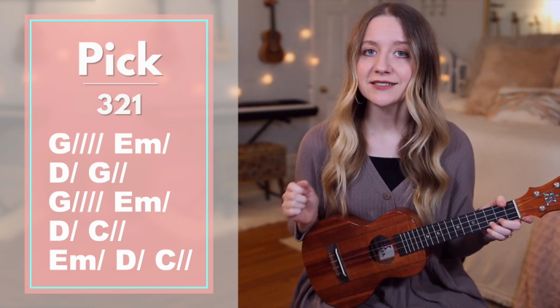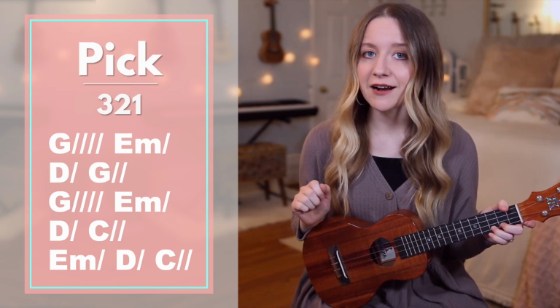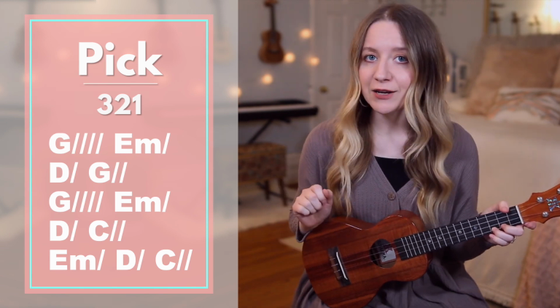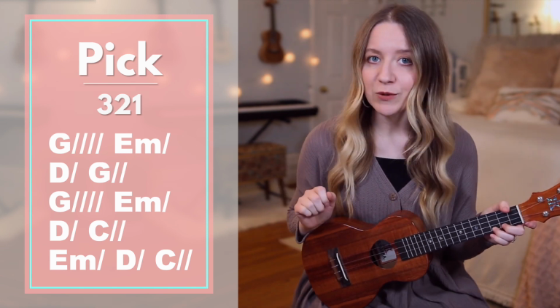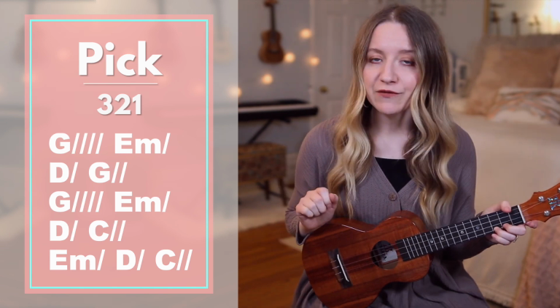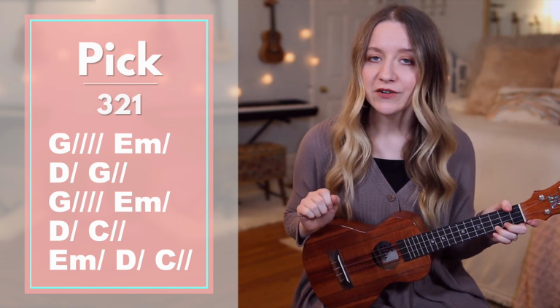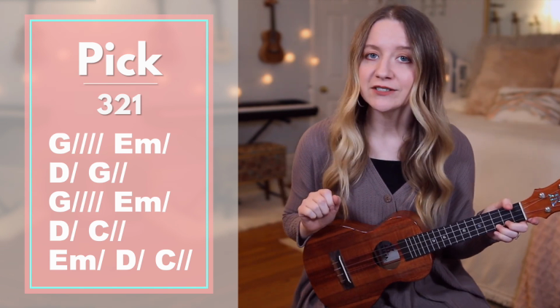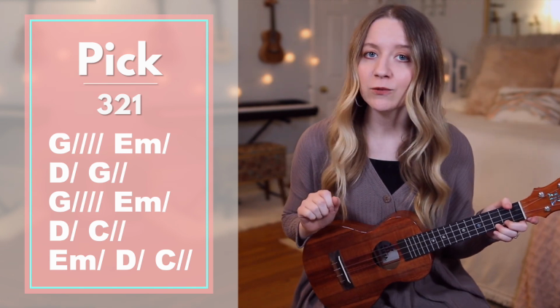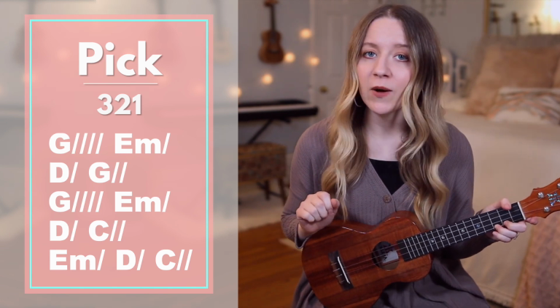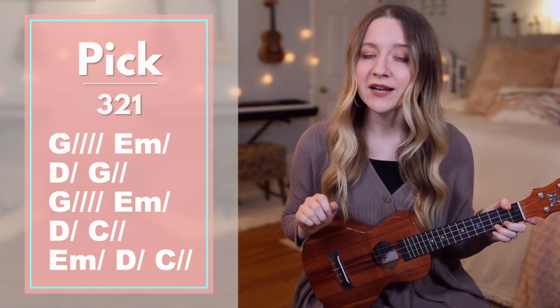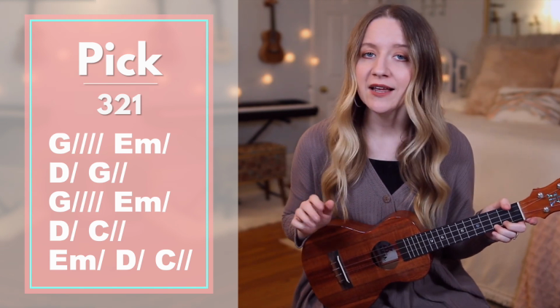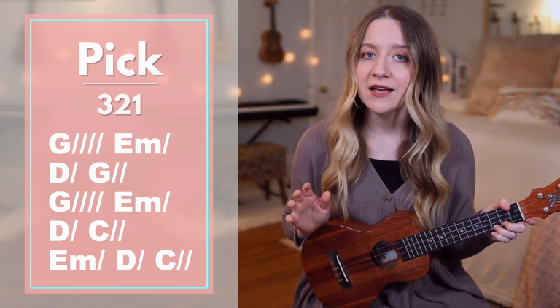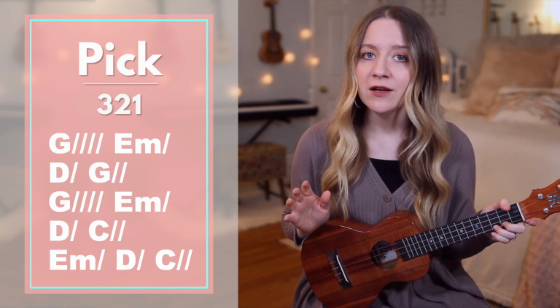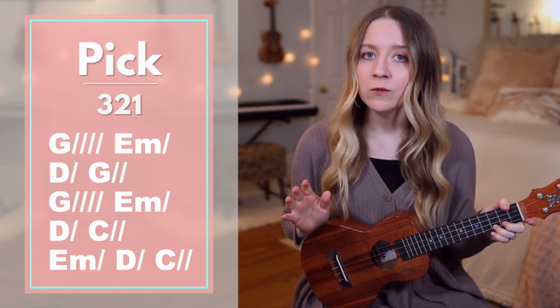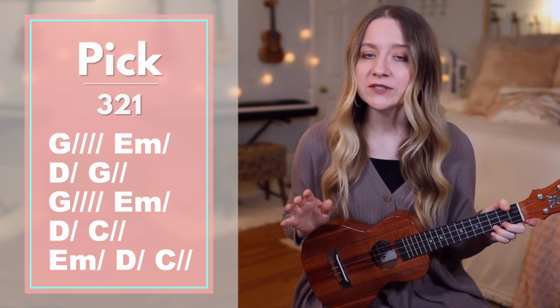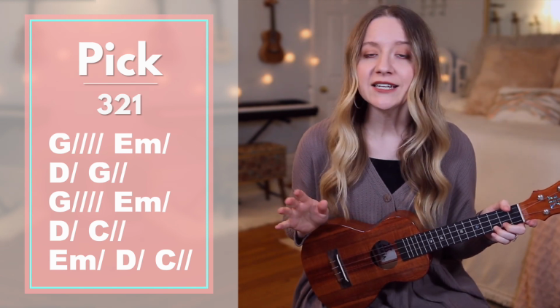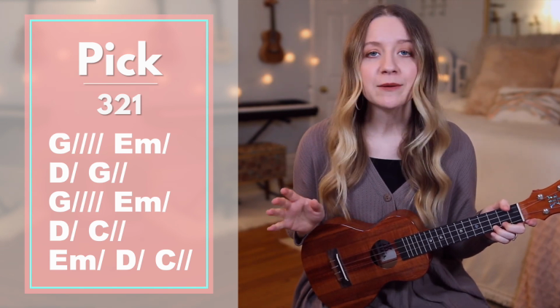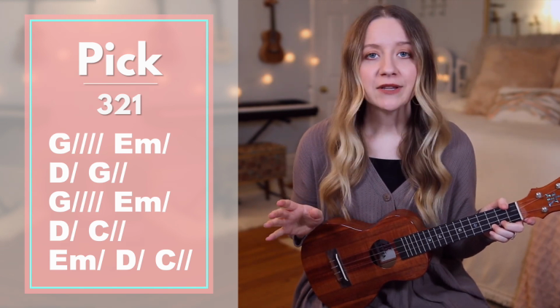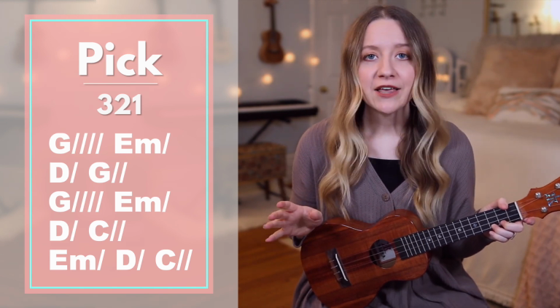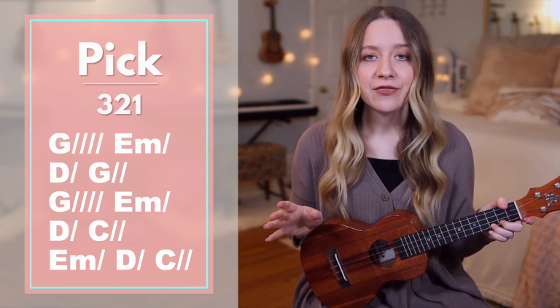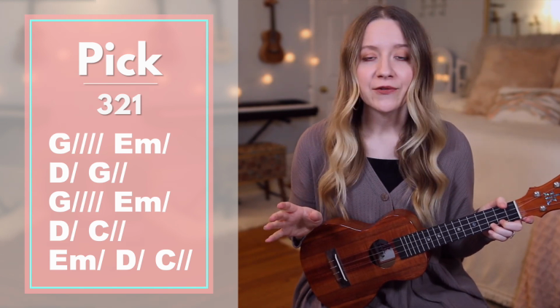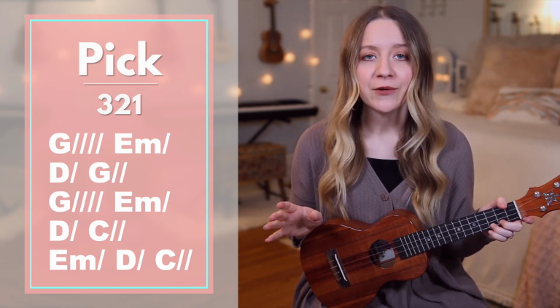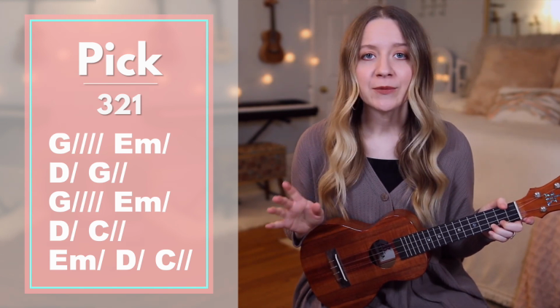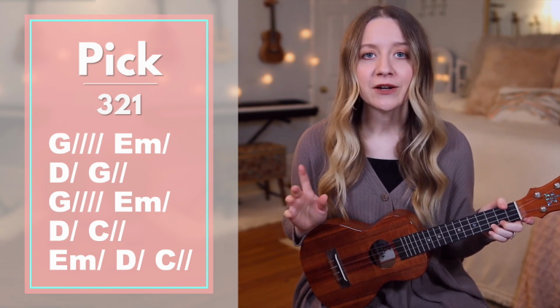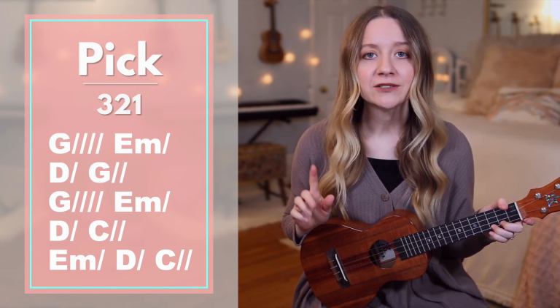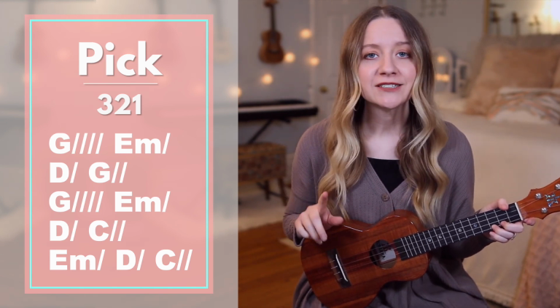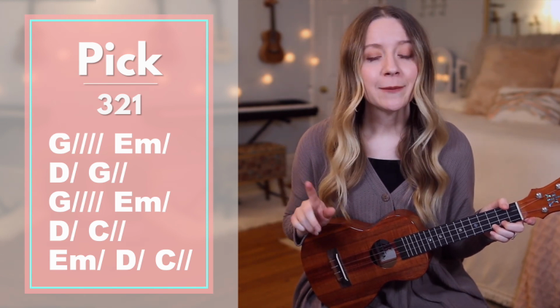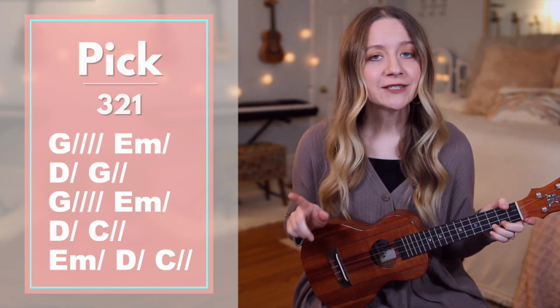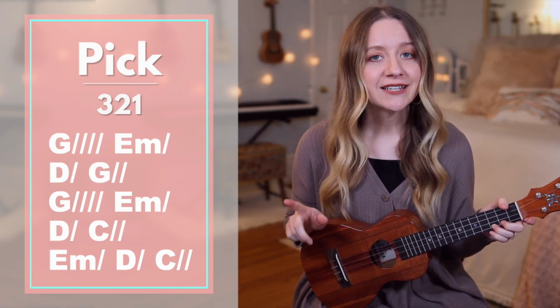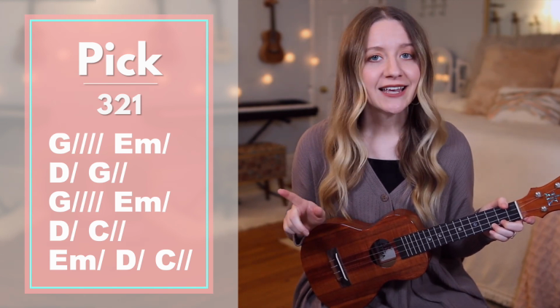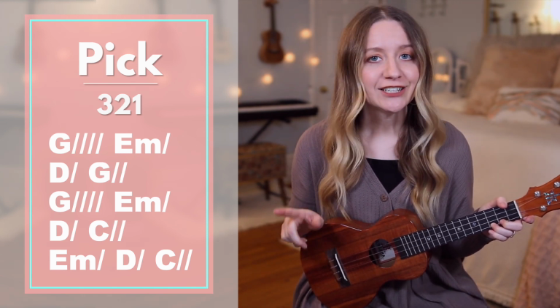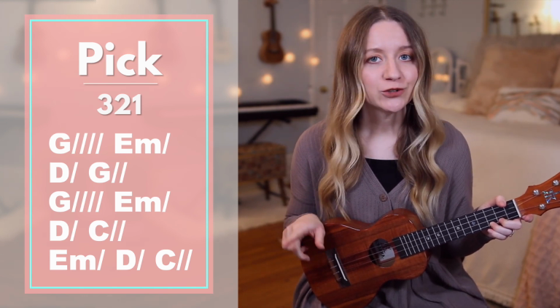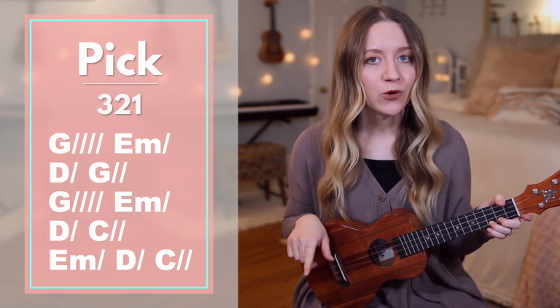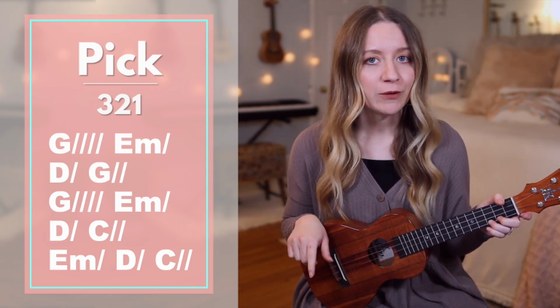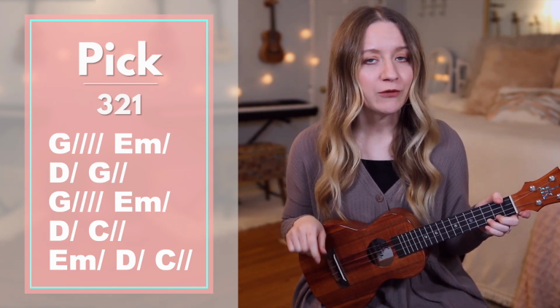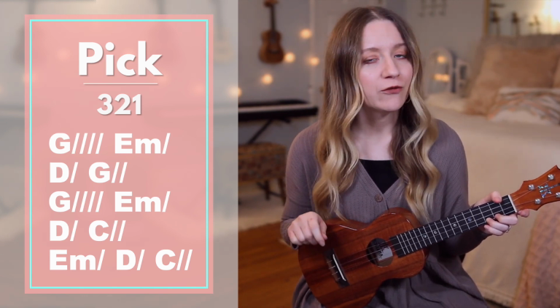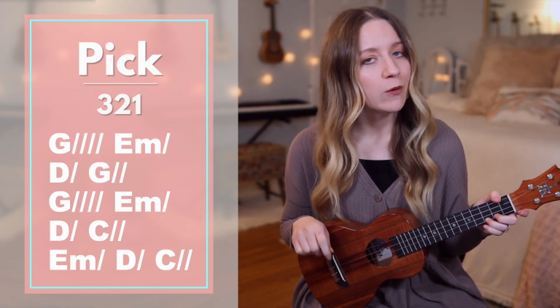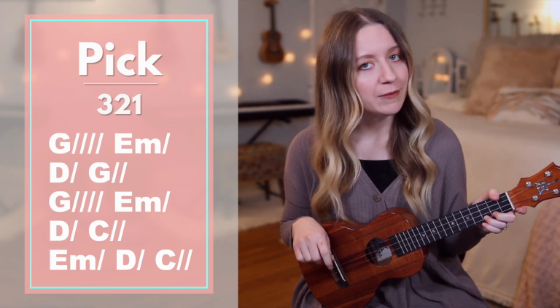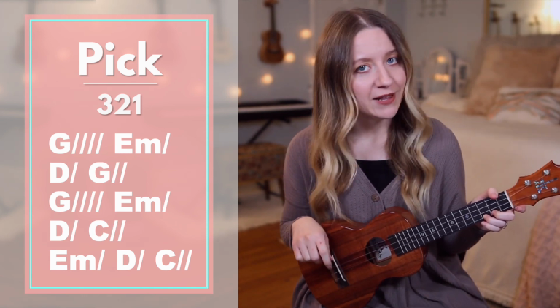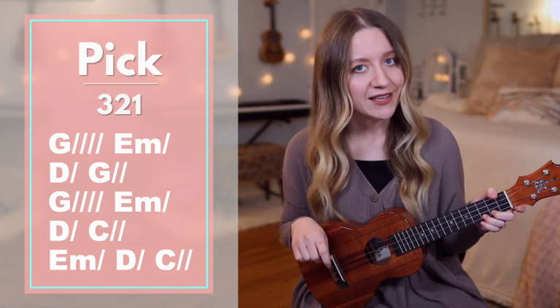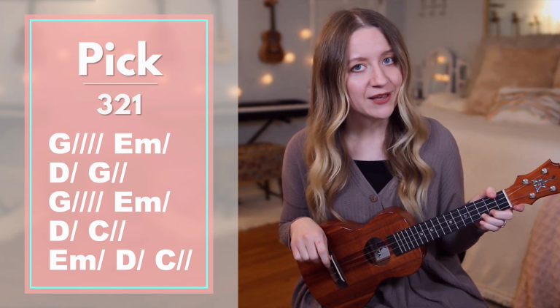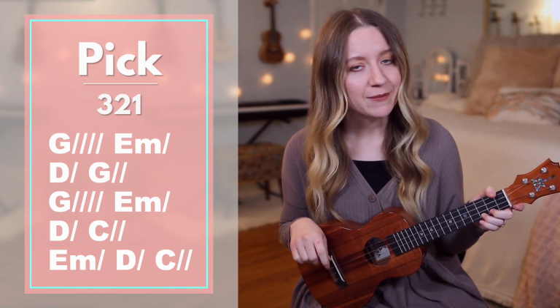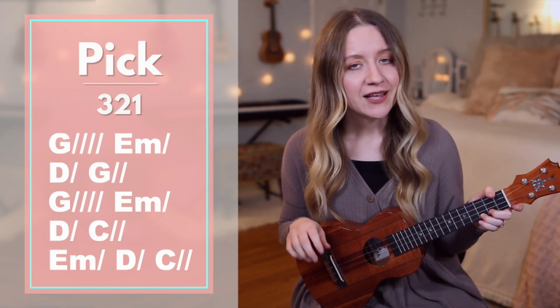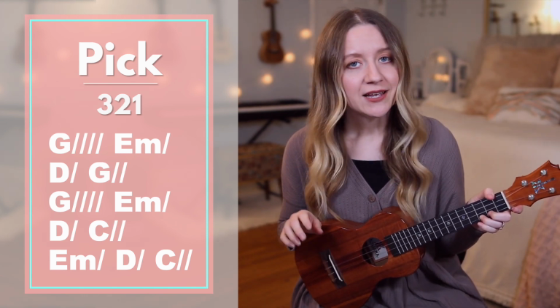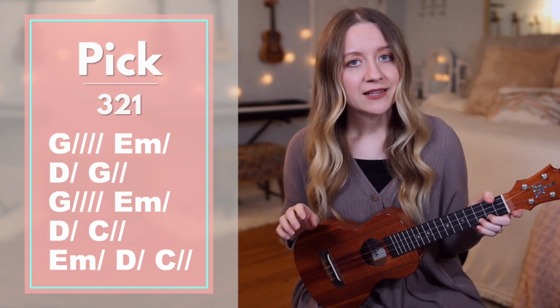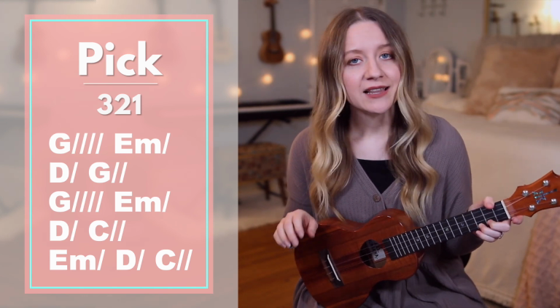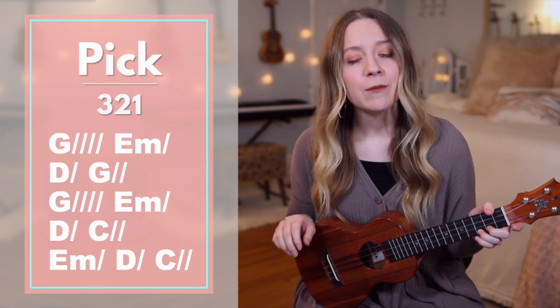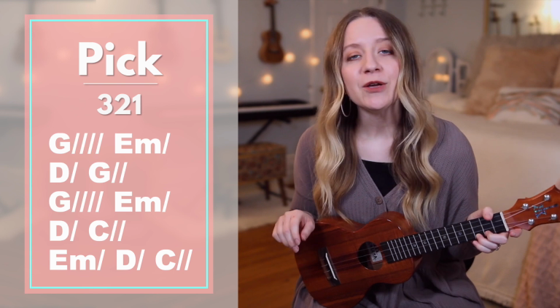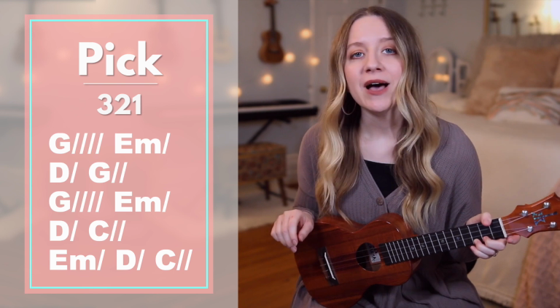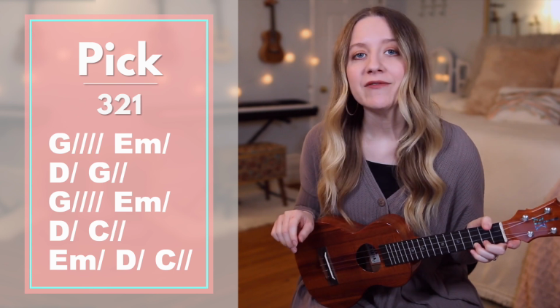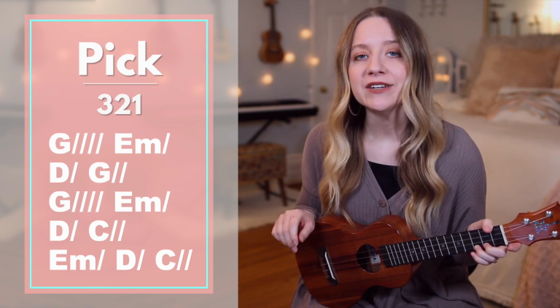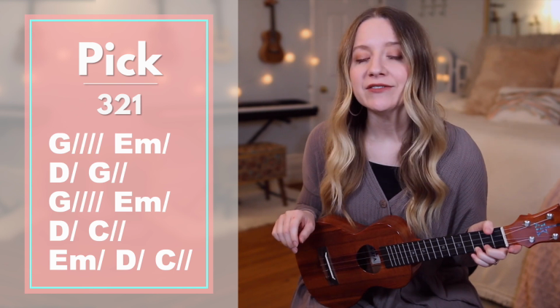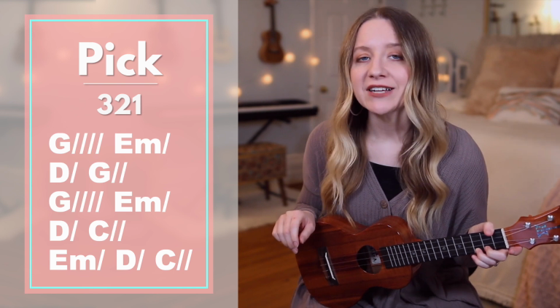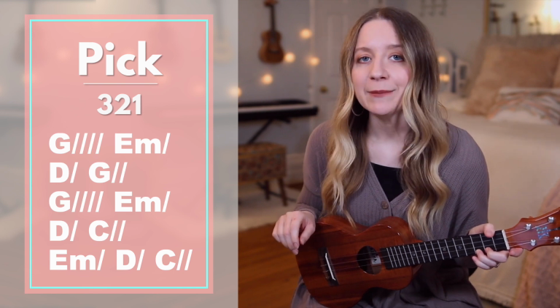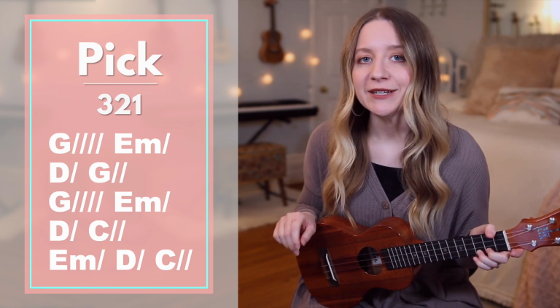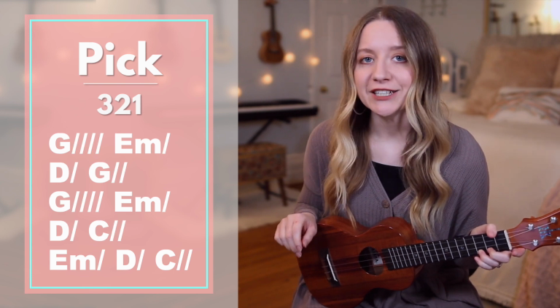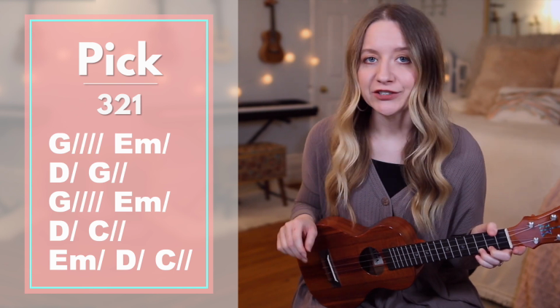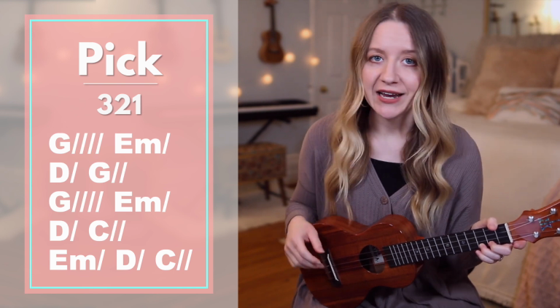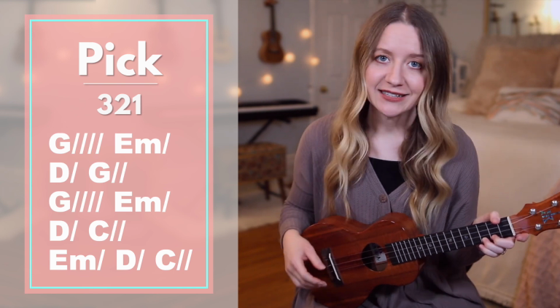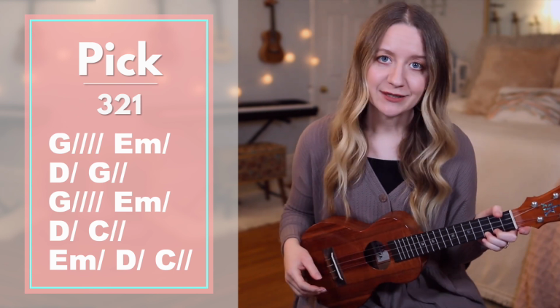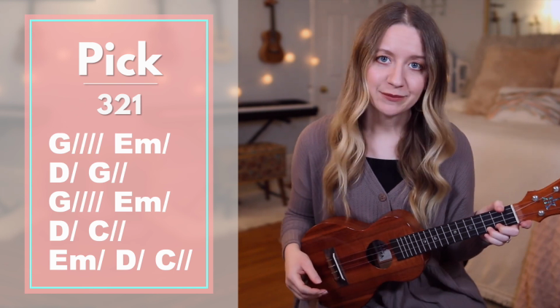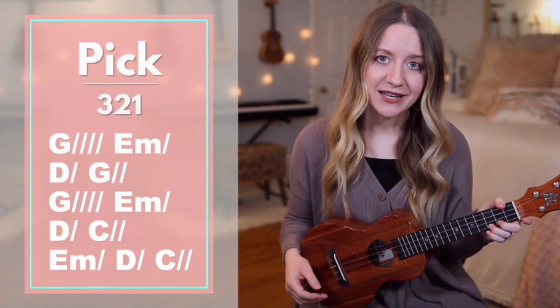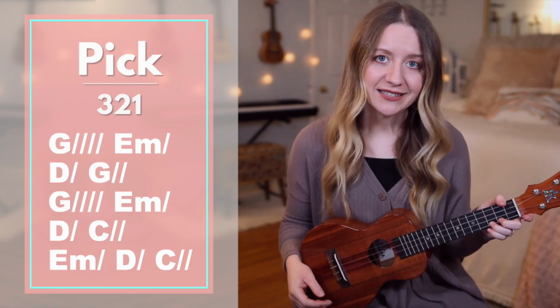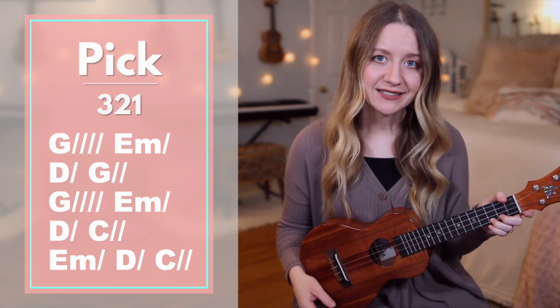Starting with verse 1, we'll sing and play through, but I'll stop to say each chord before we play them, so that way you'll have enough time to get your hands in place.